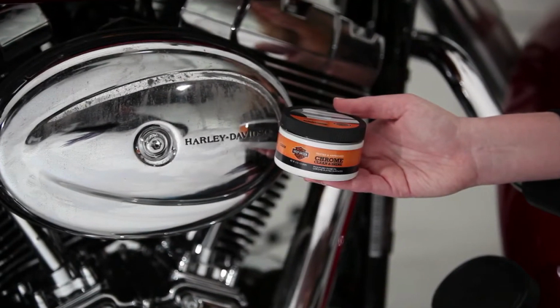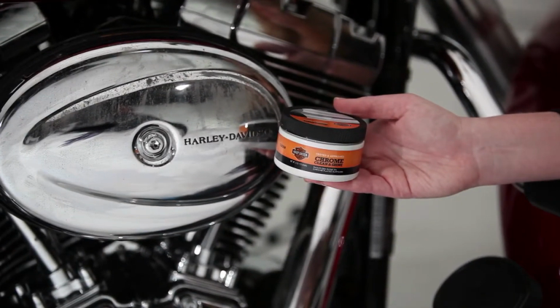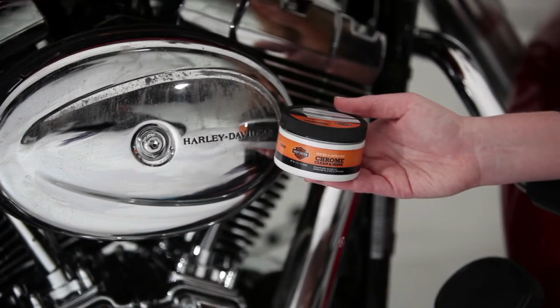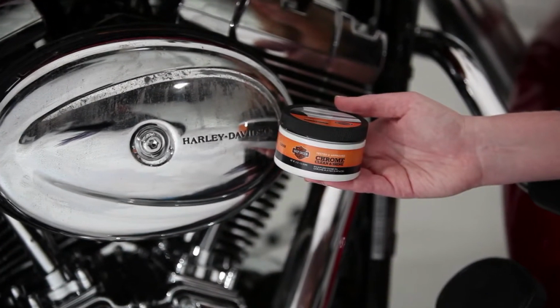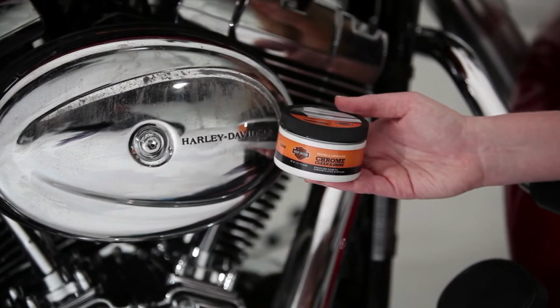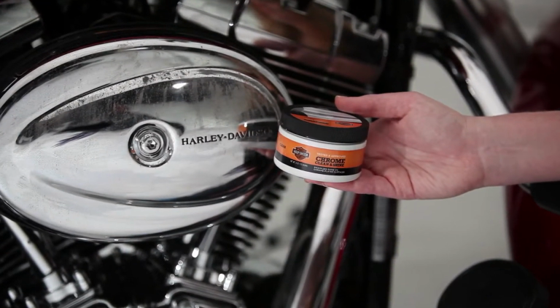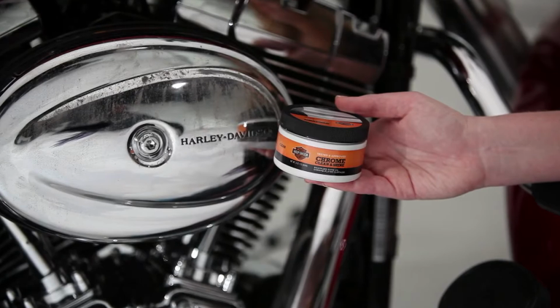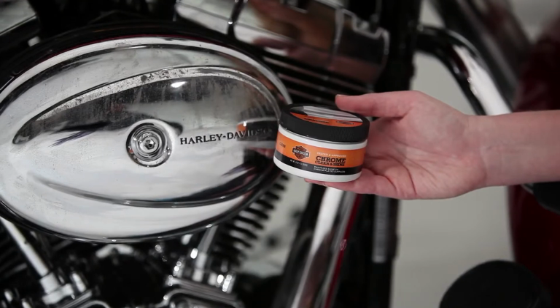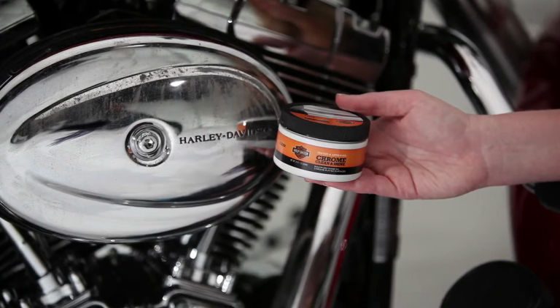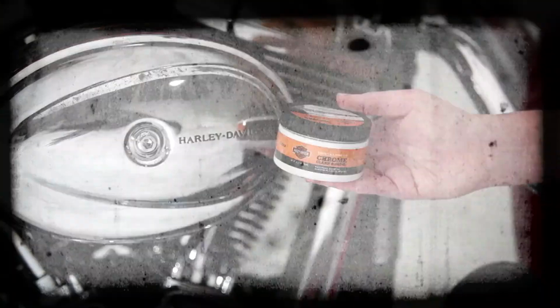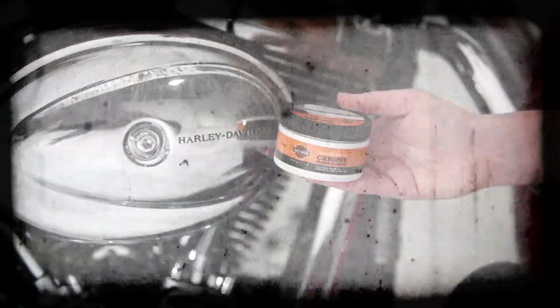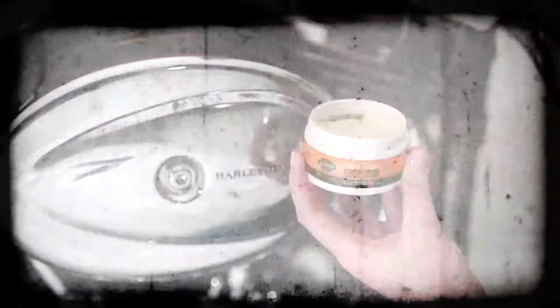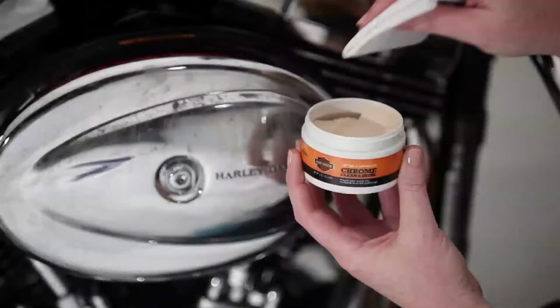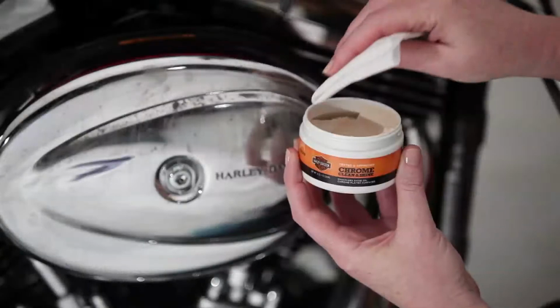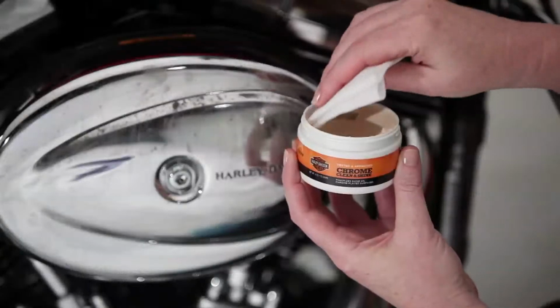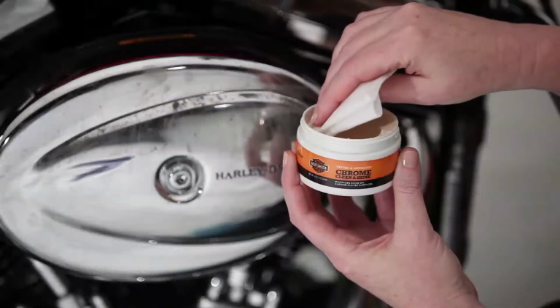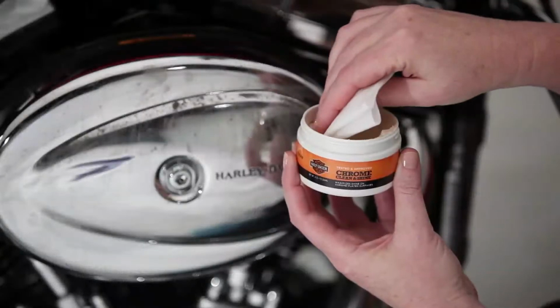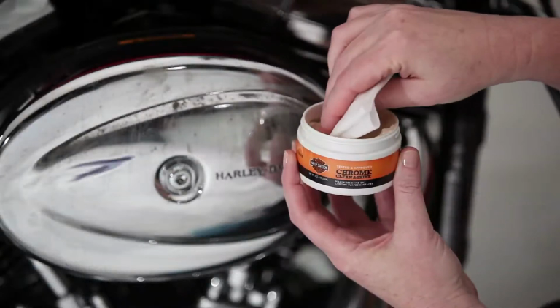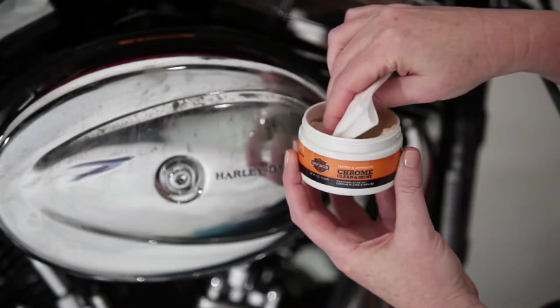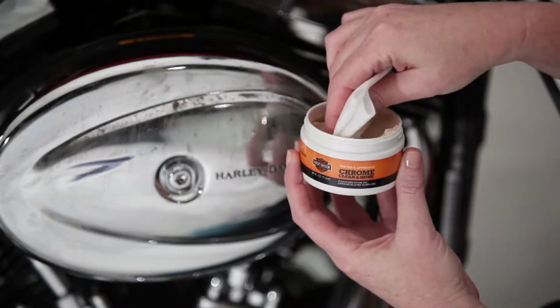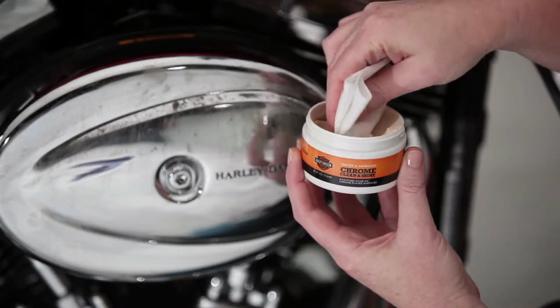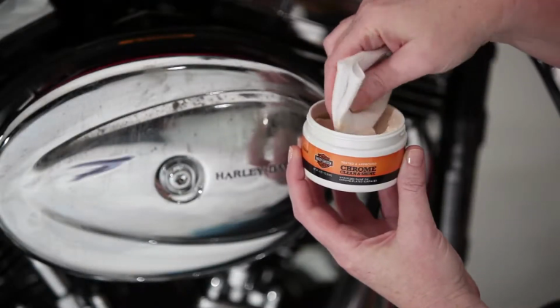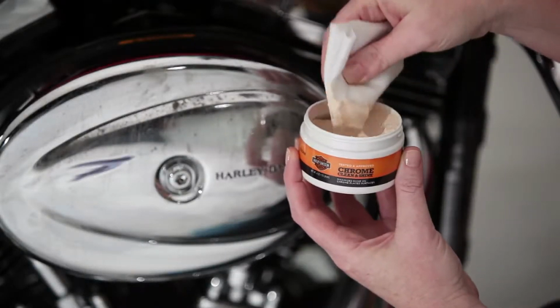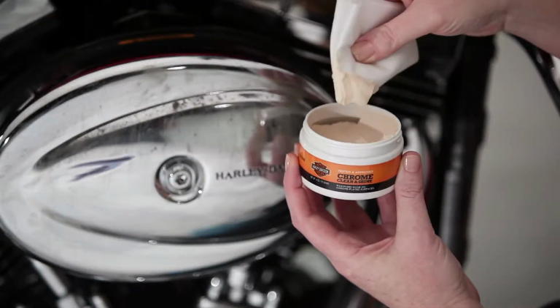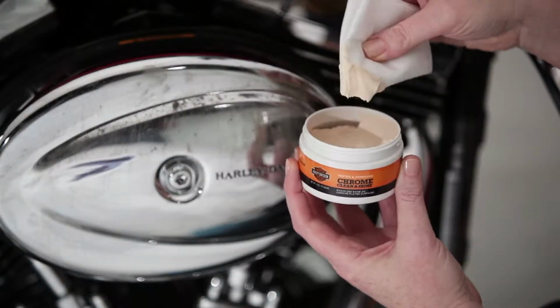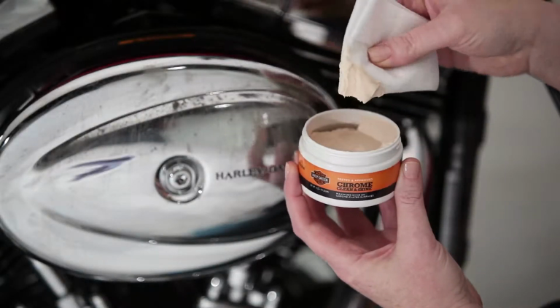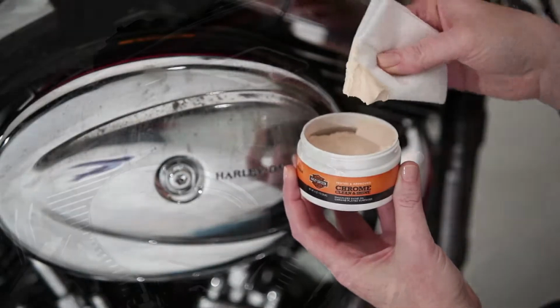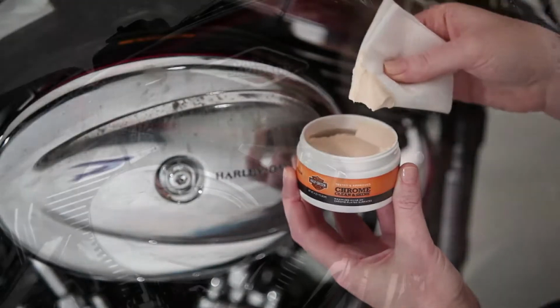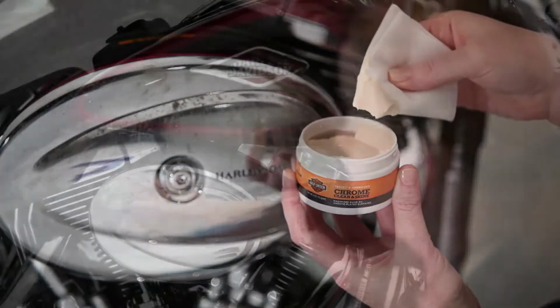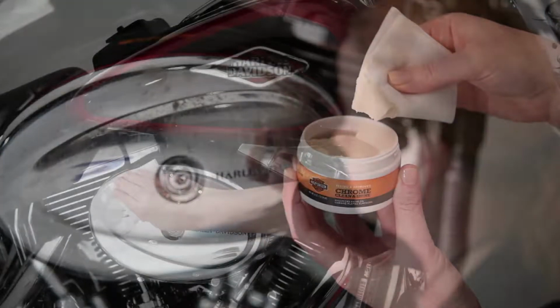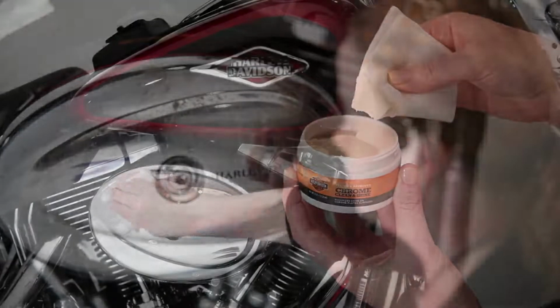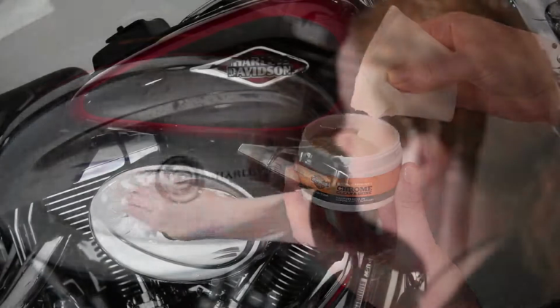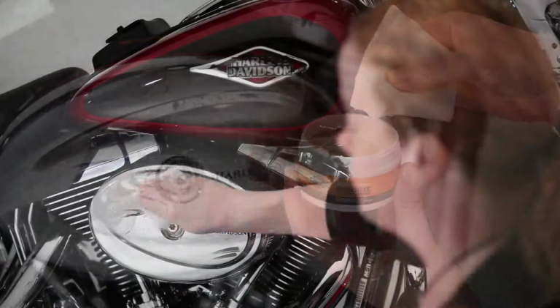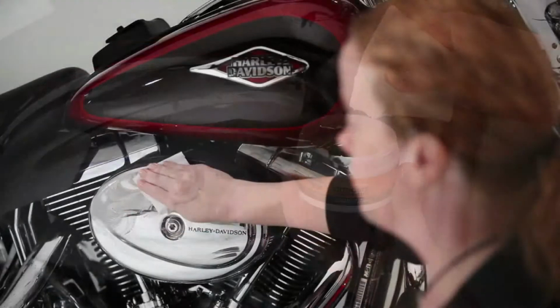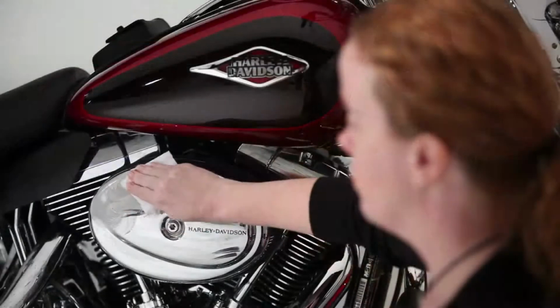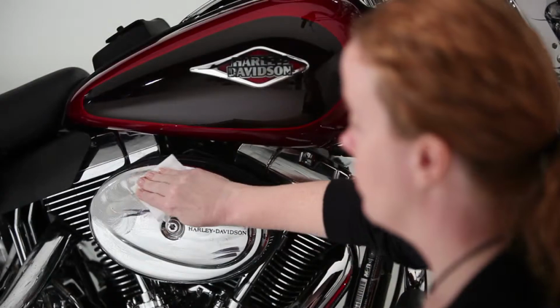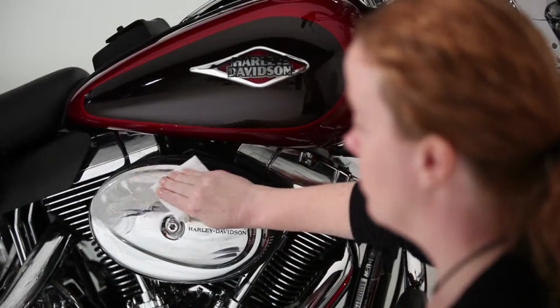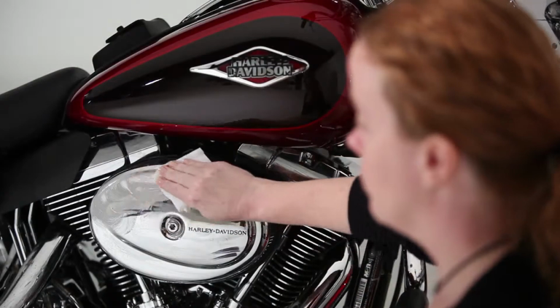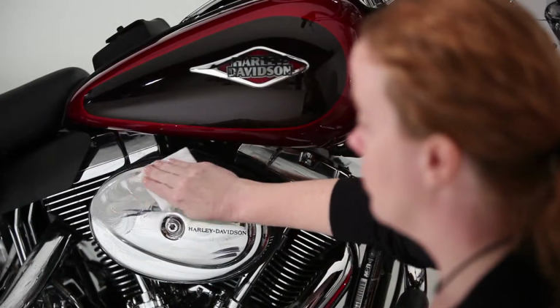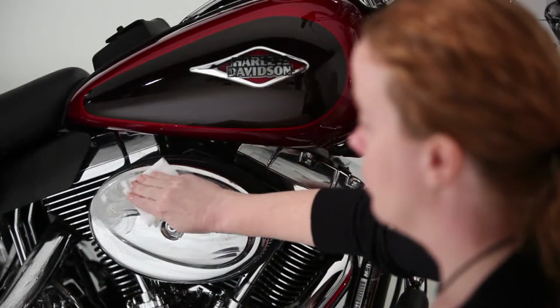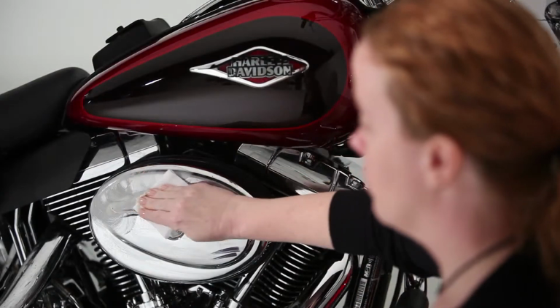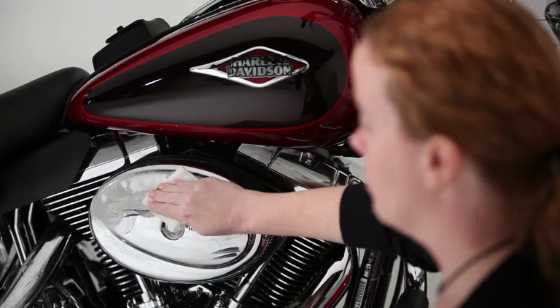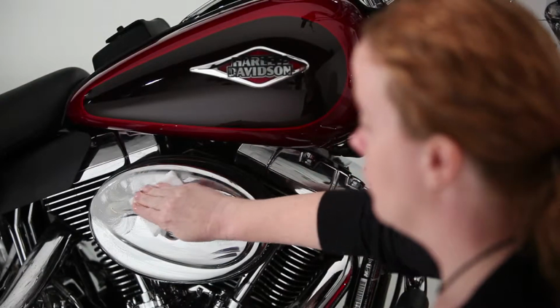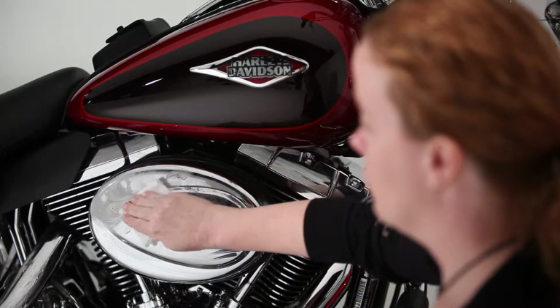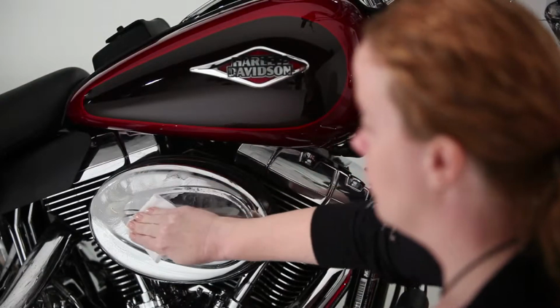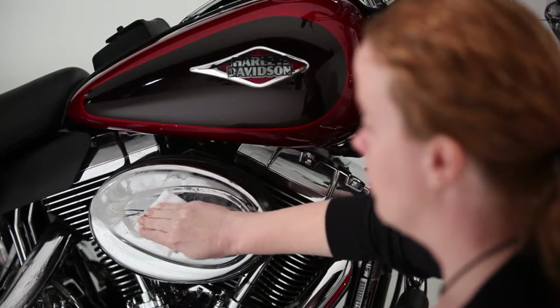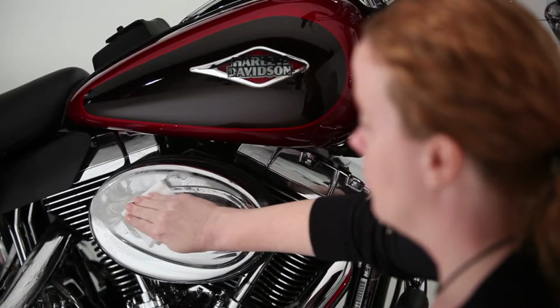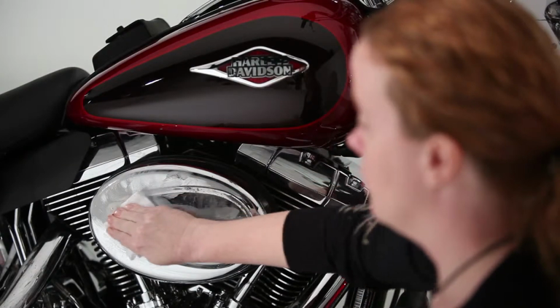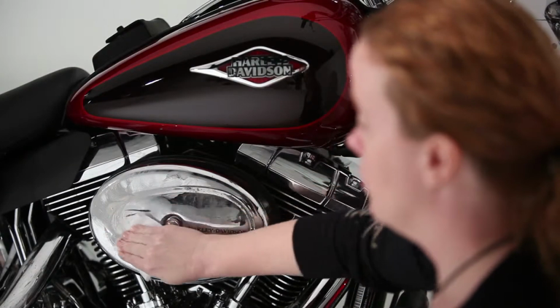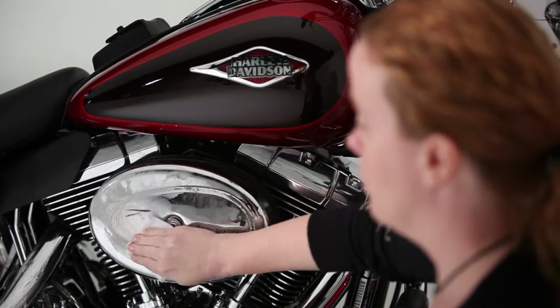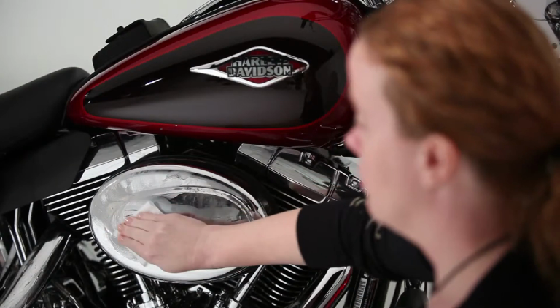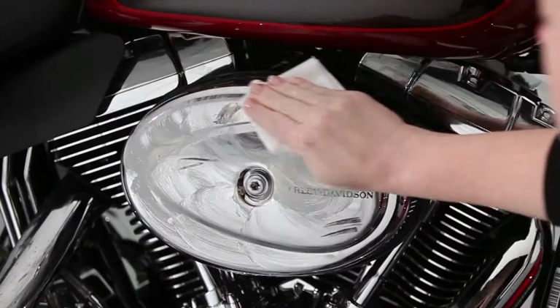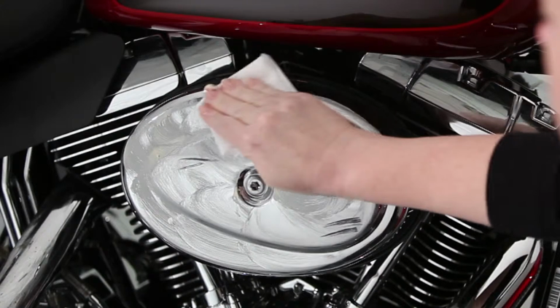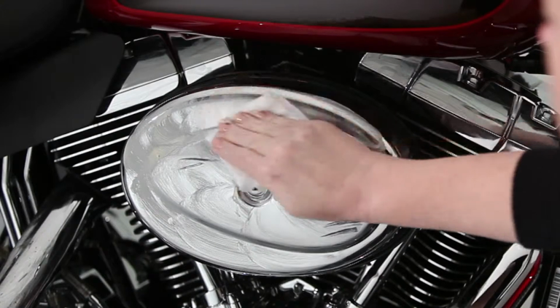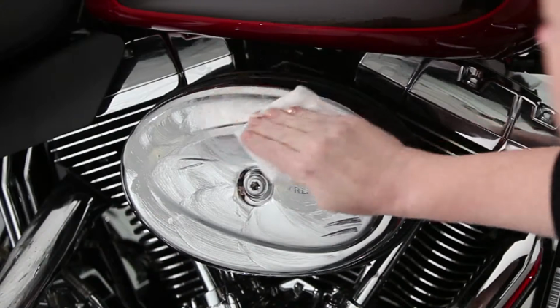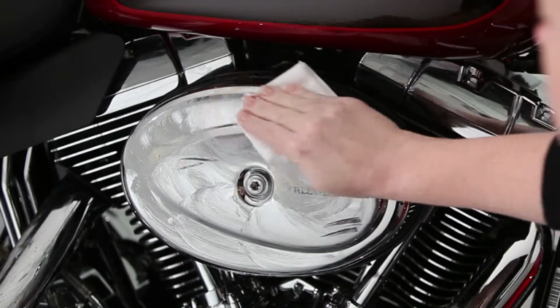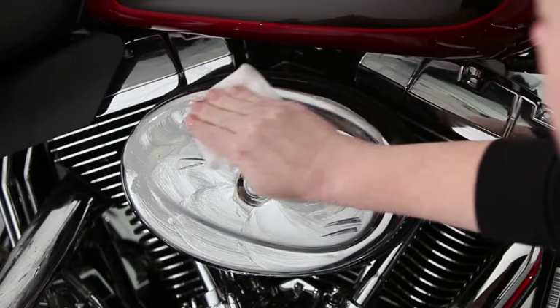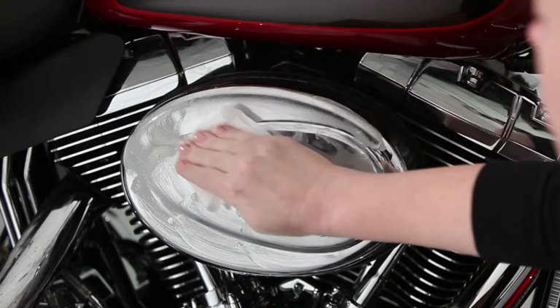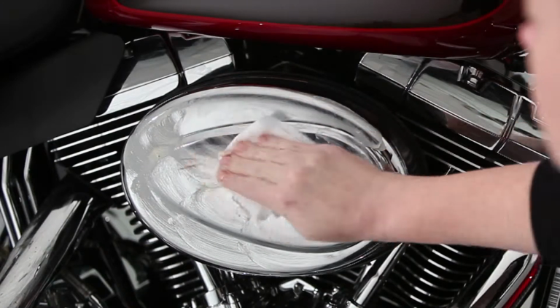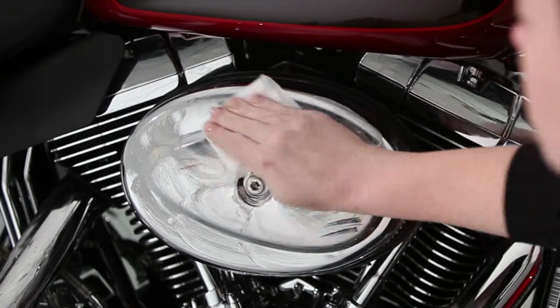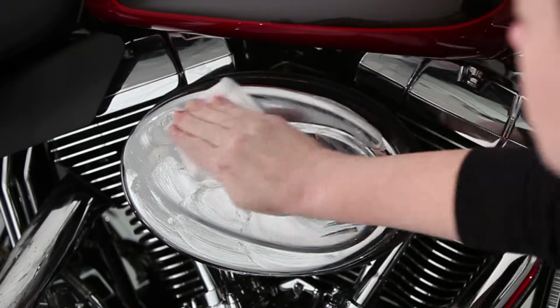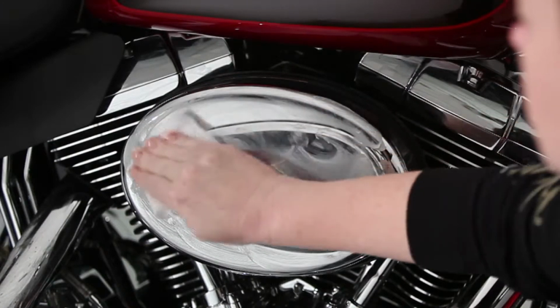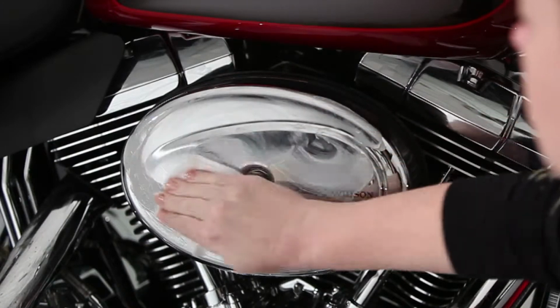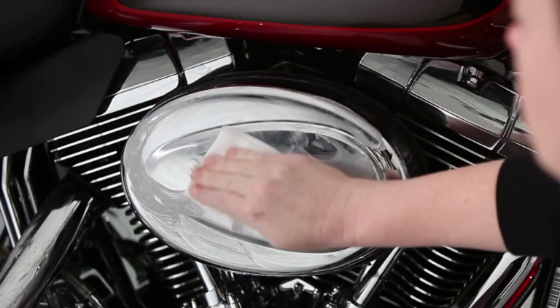Just apply a dab with your soft cloth and rub it in. Its micro abrasive formula removes film, dirt and water spots but won't scratch your chrome.